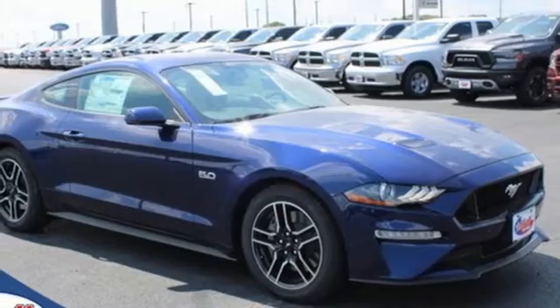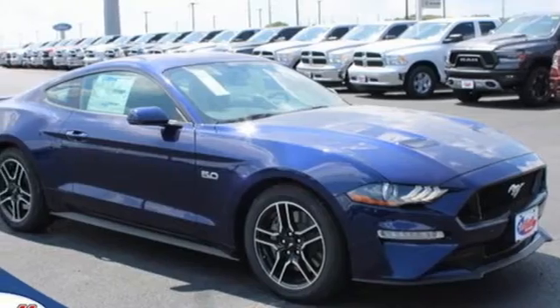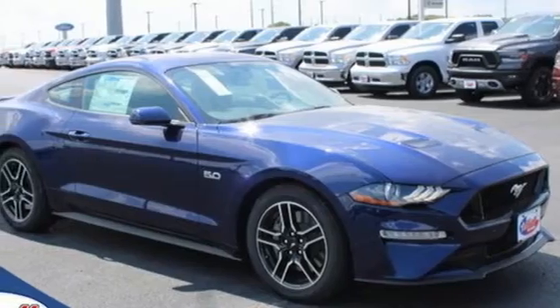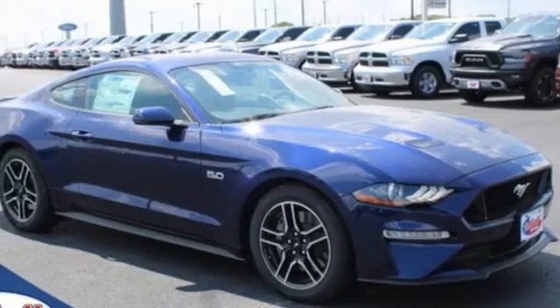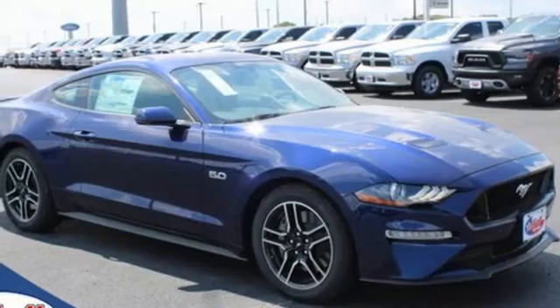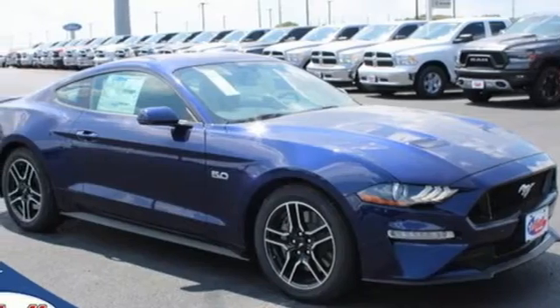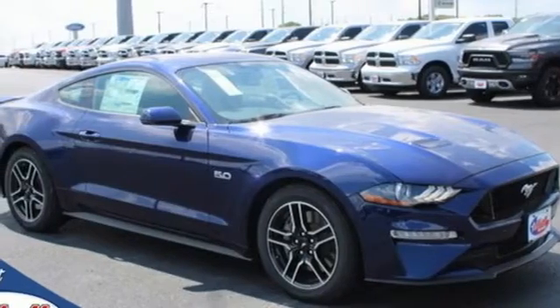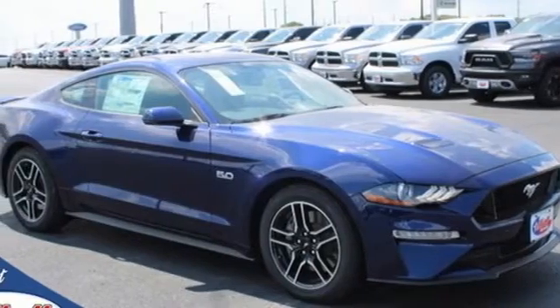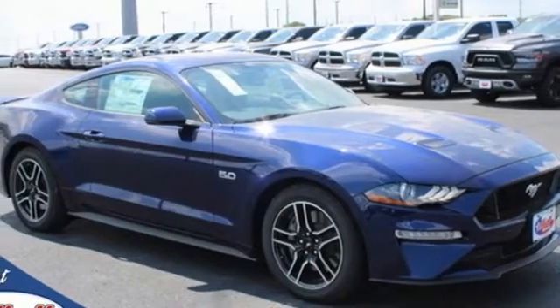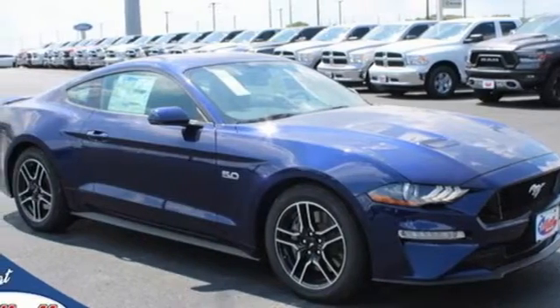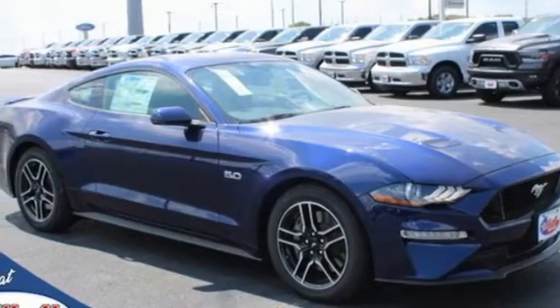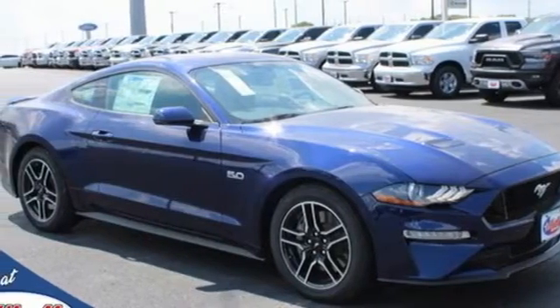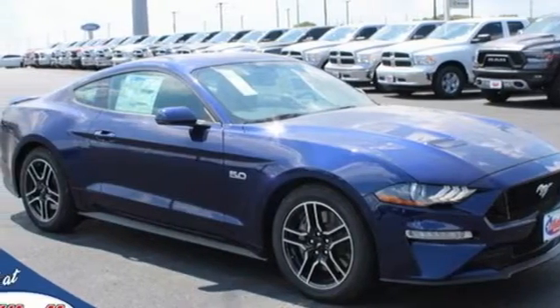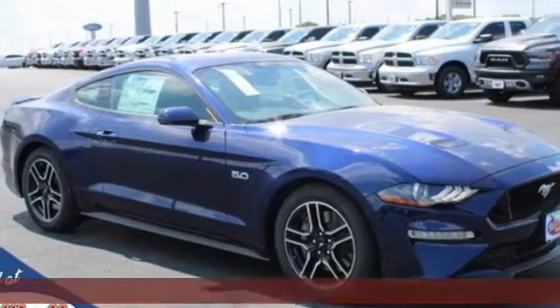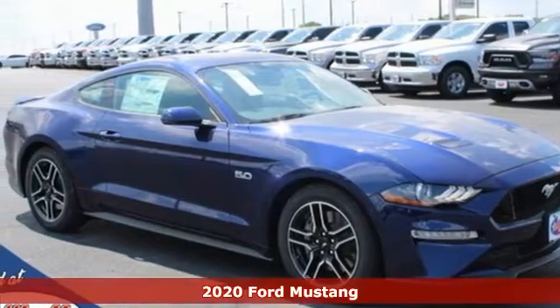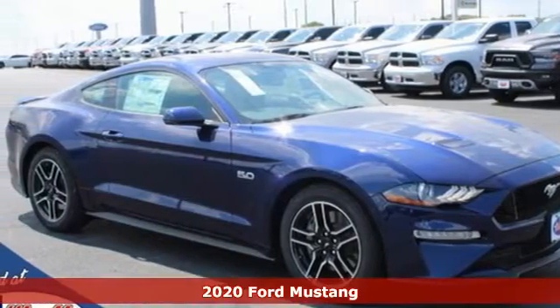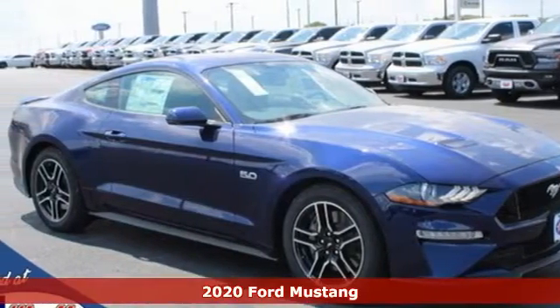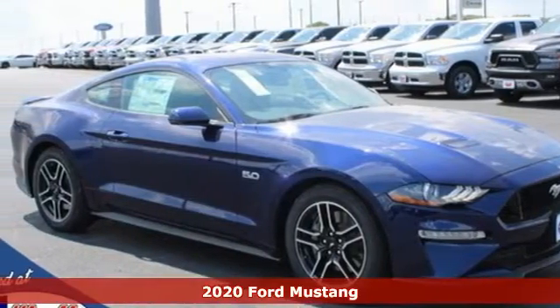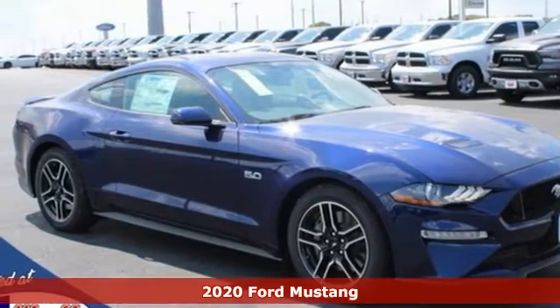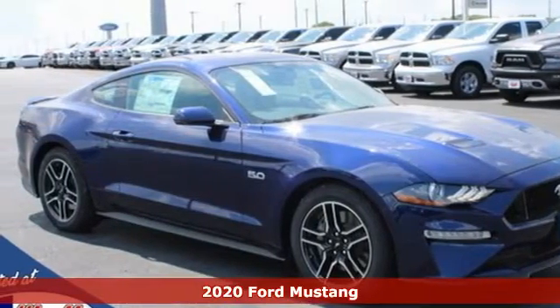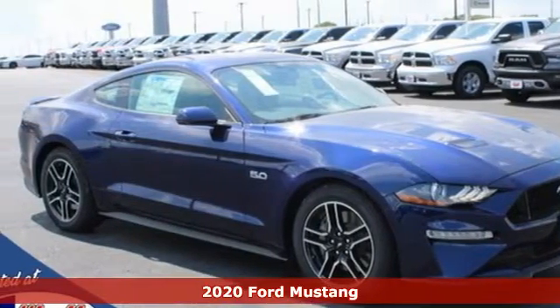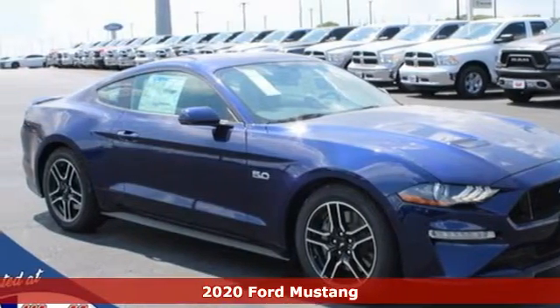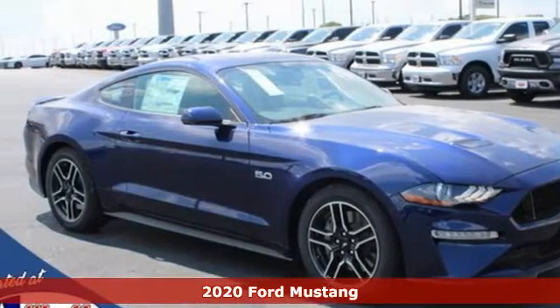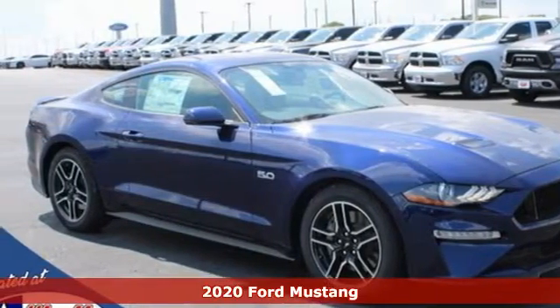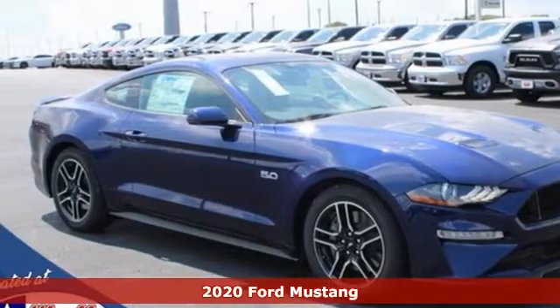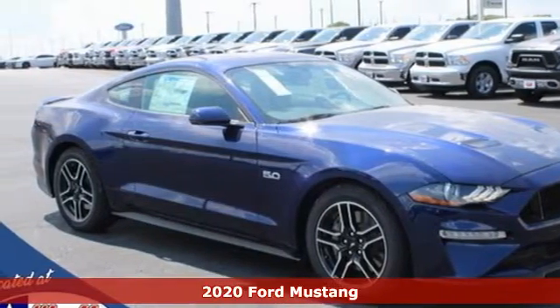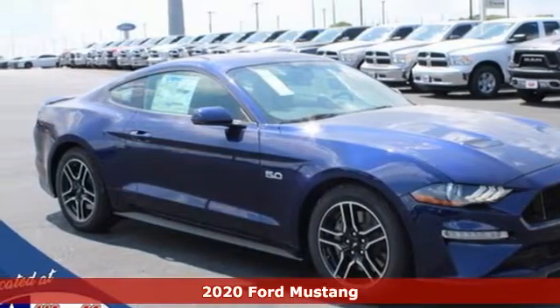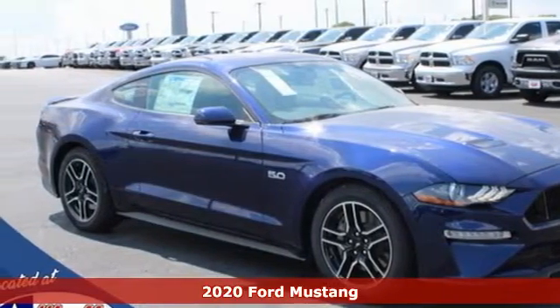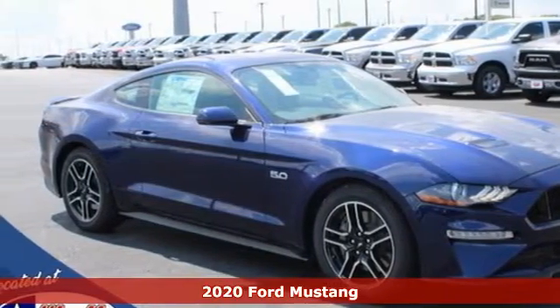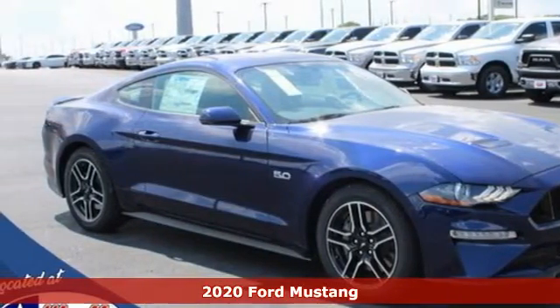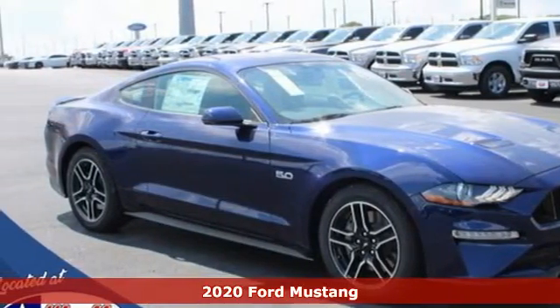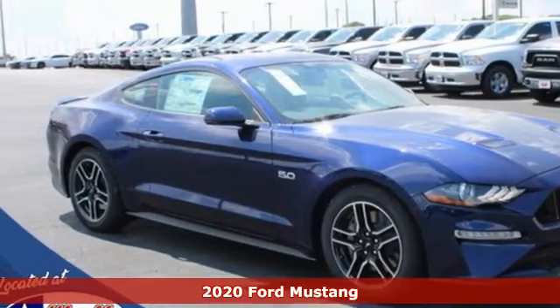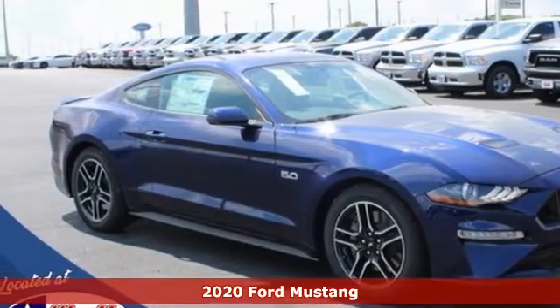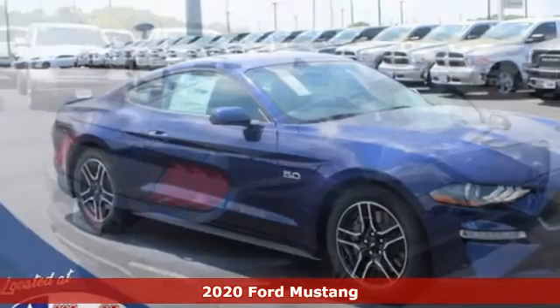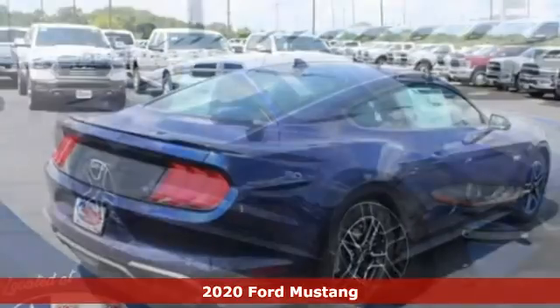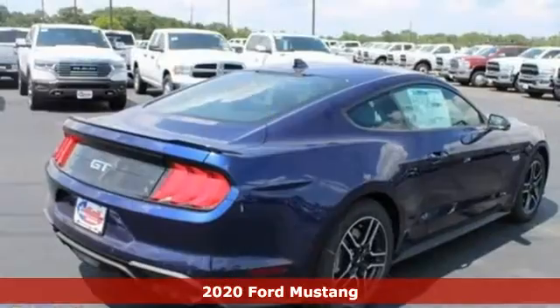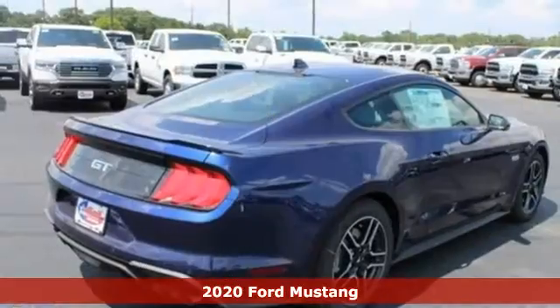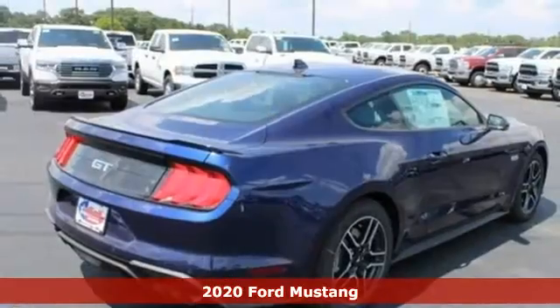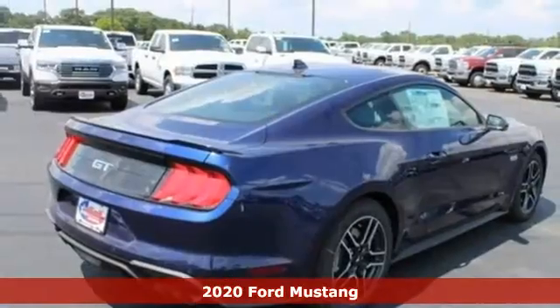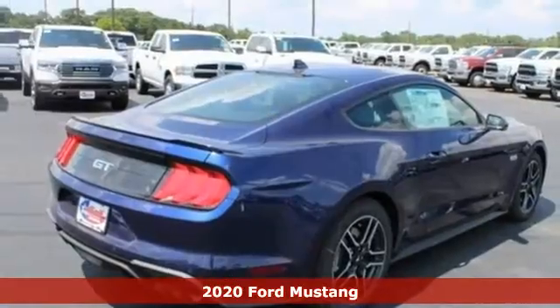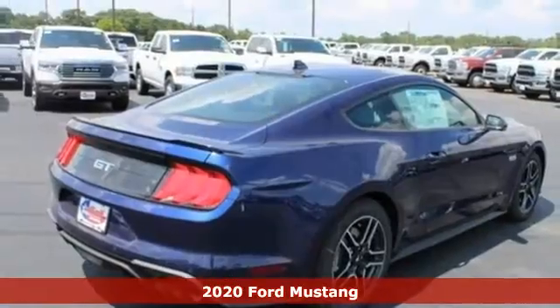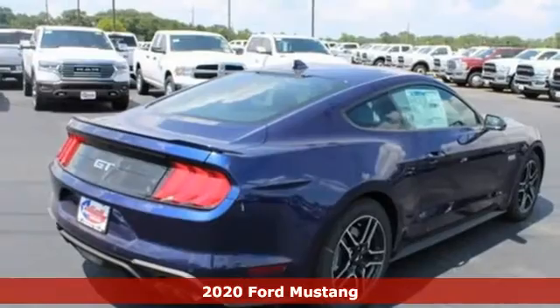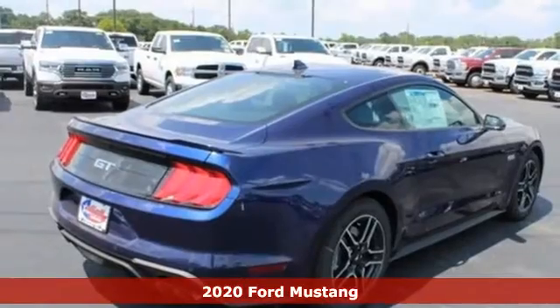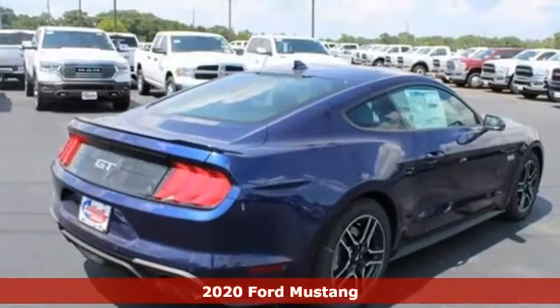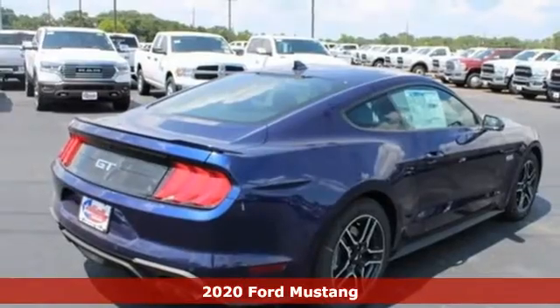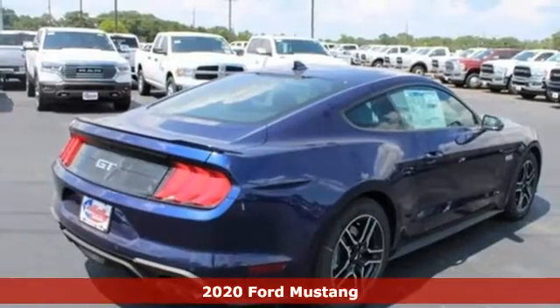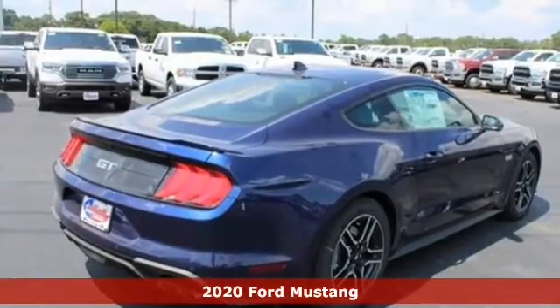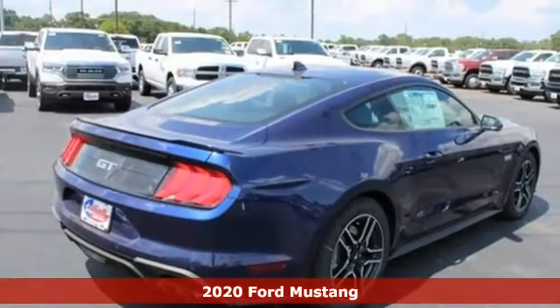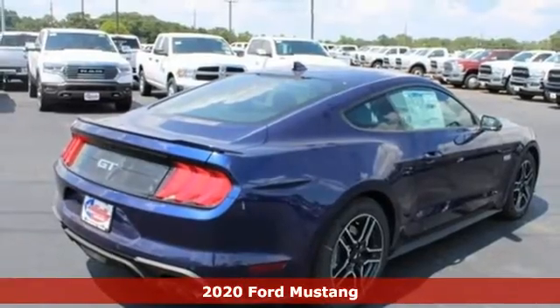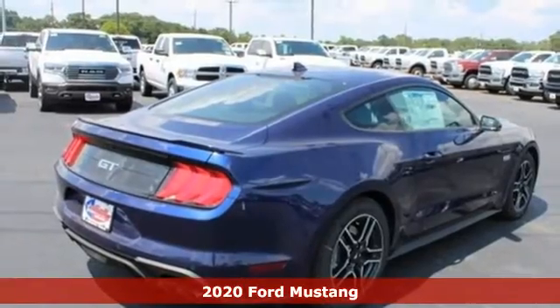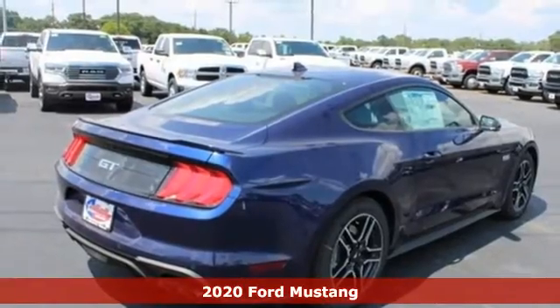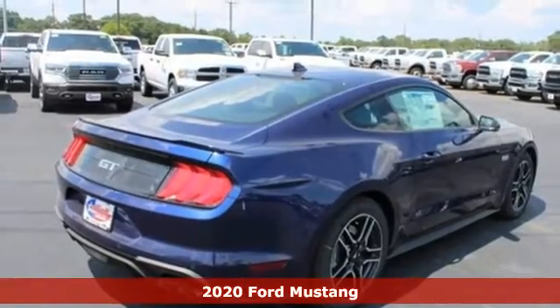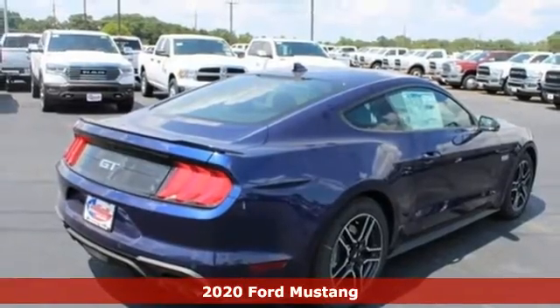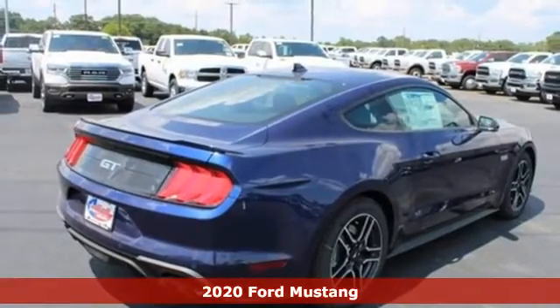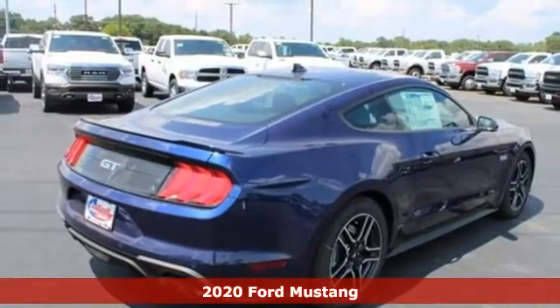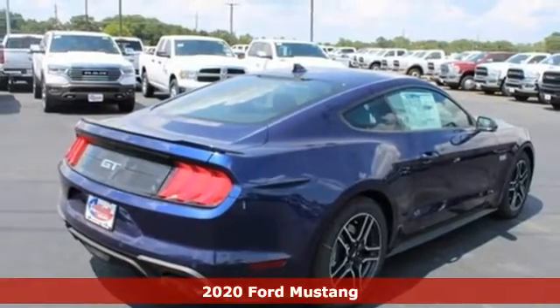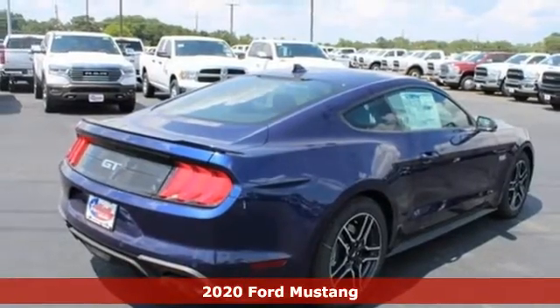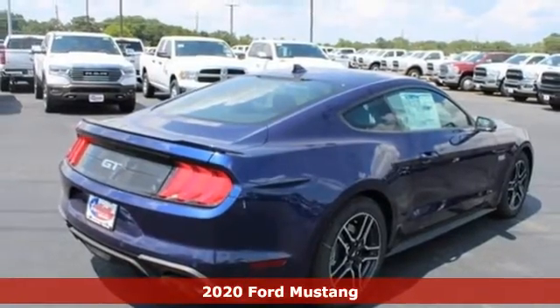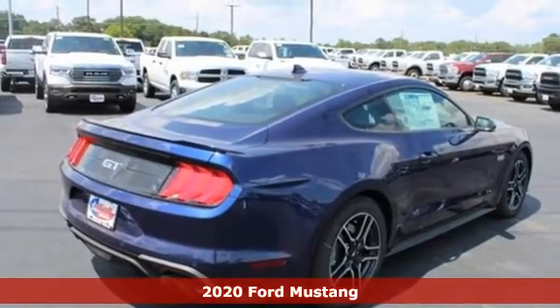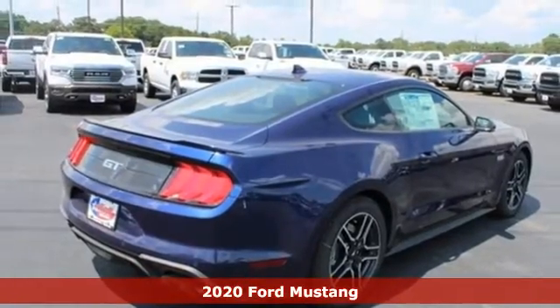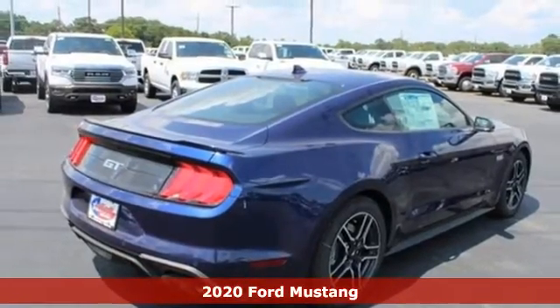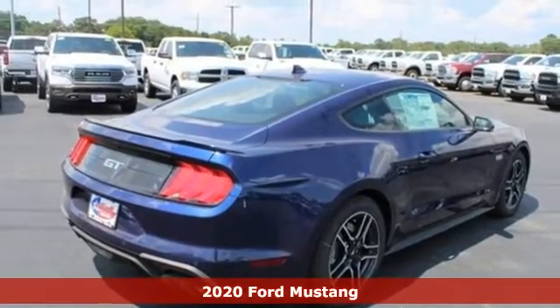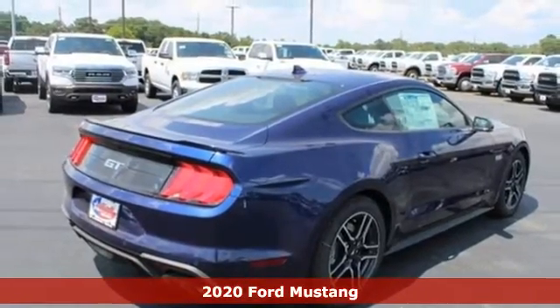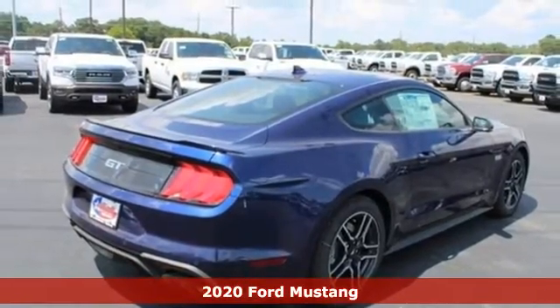It's a new 2020 Ford Mustang. This legendary pony car is a hard-charging, fire-breathing machine.